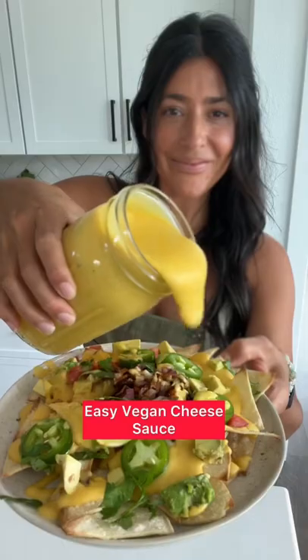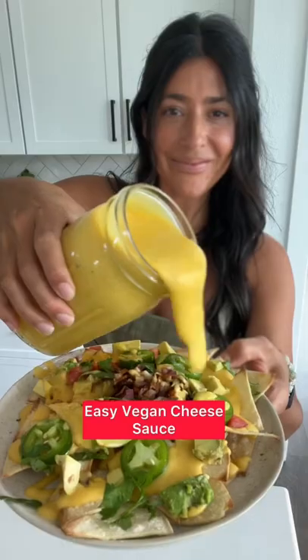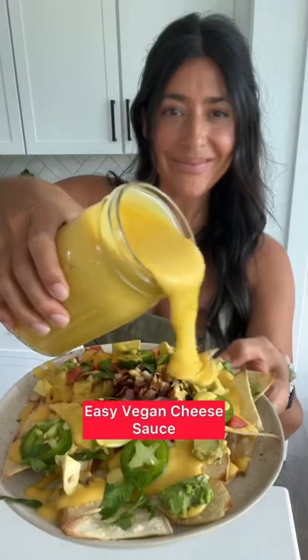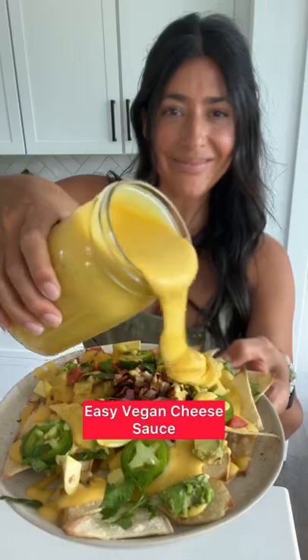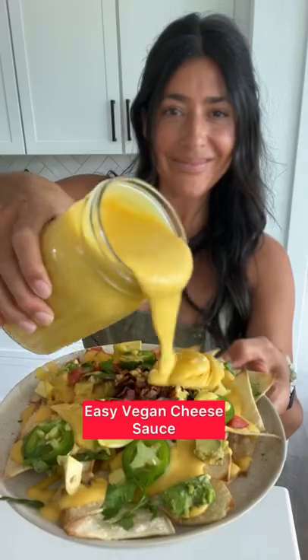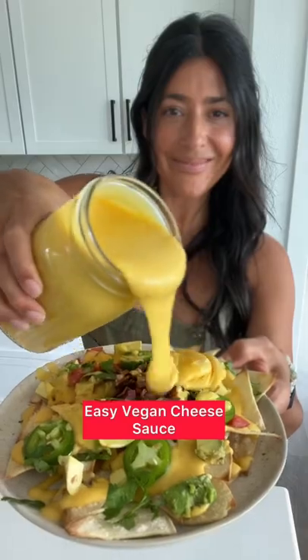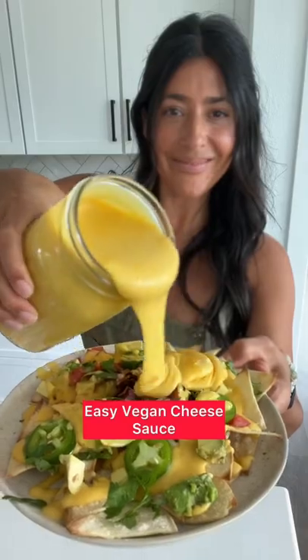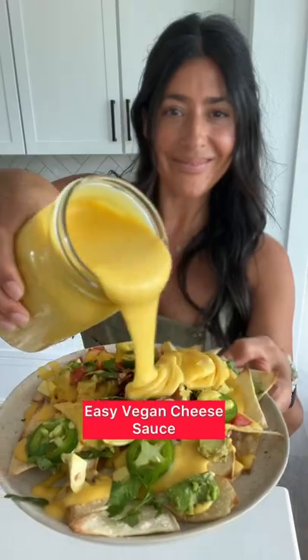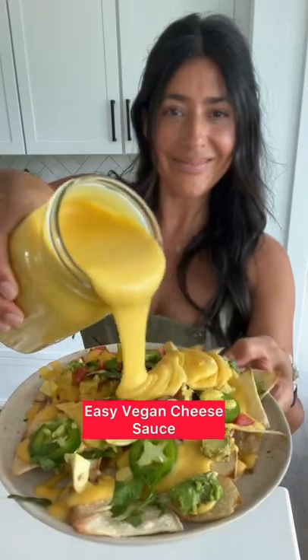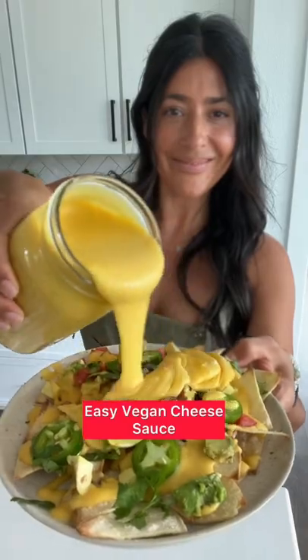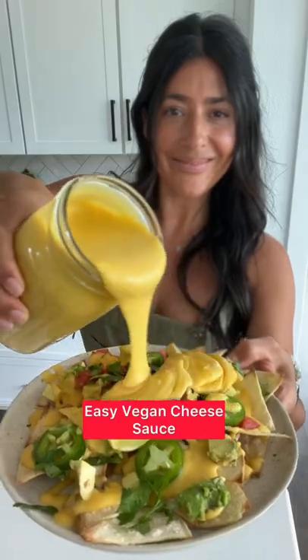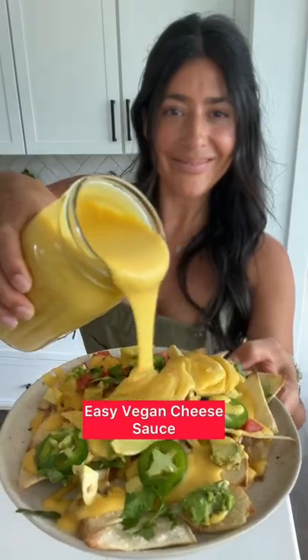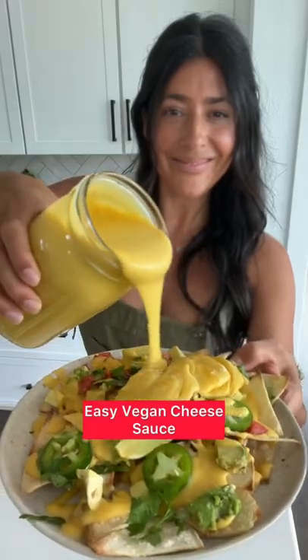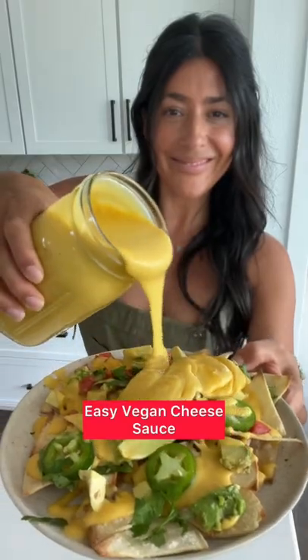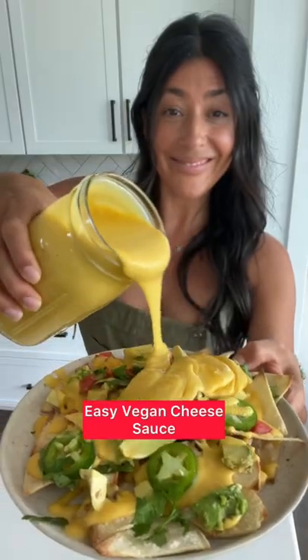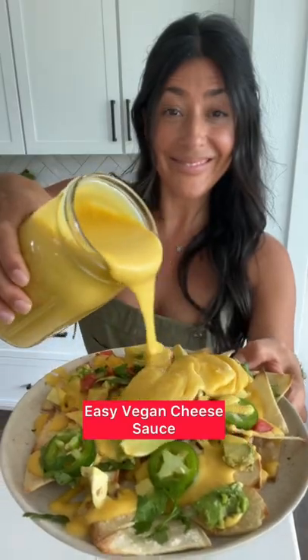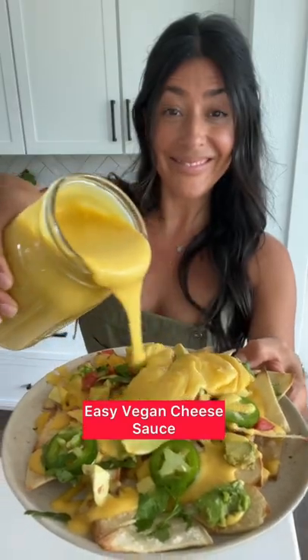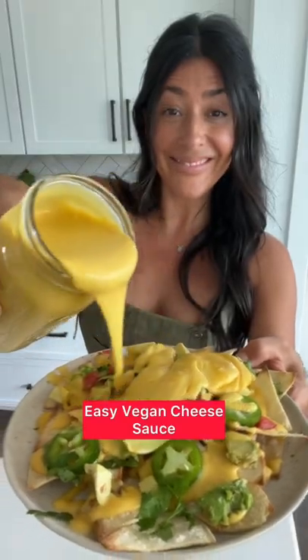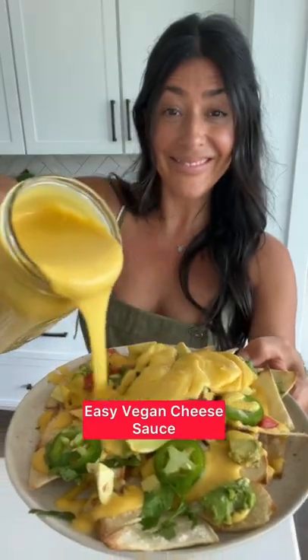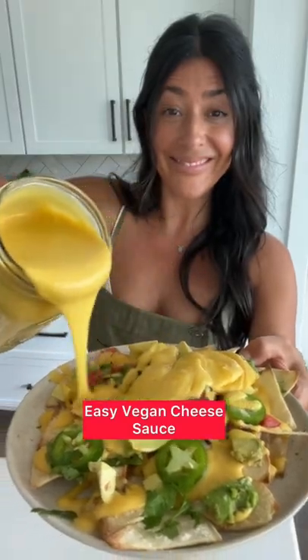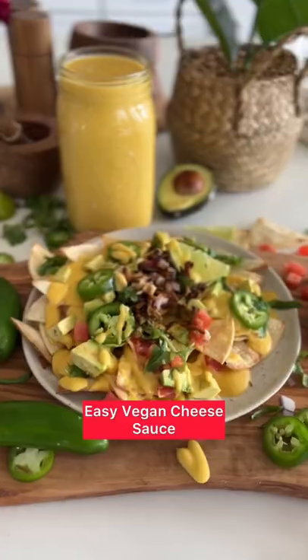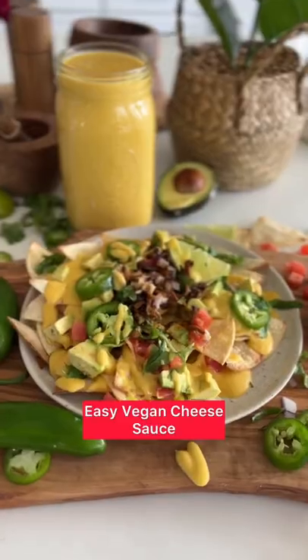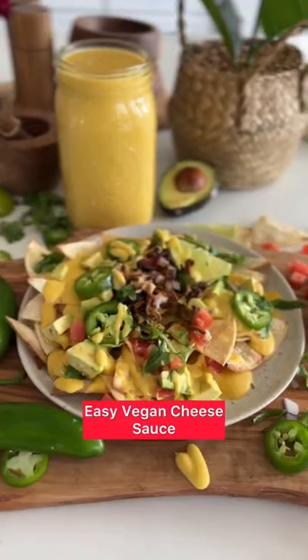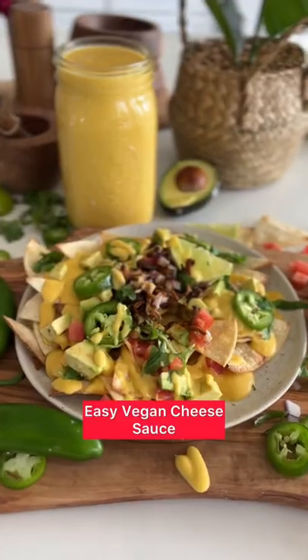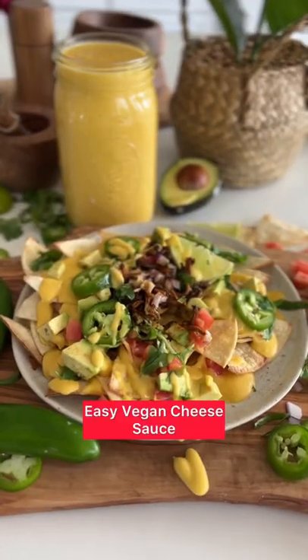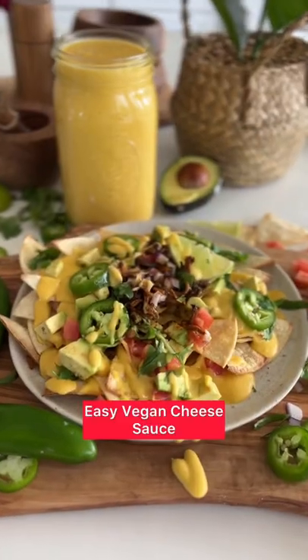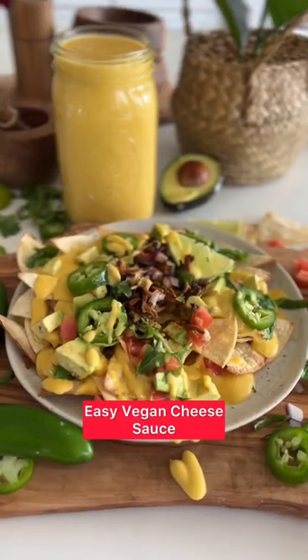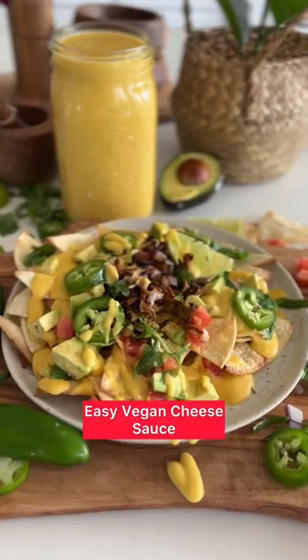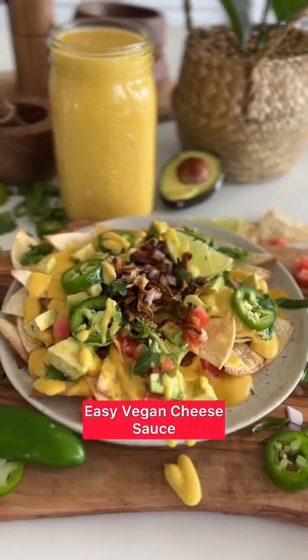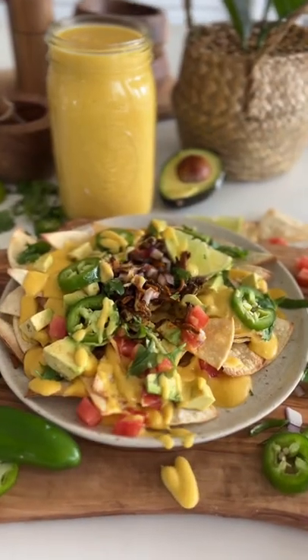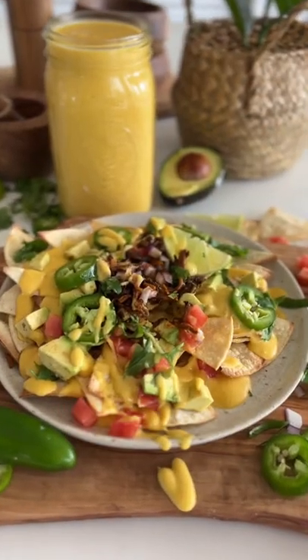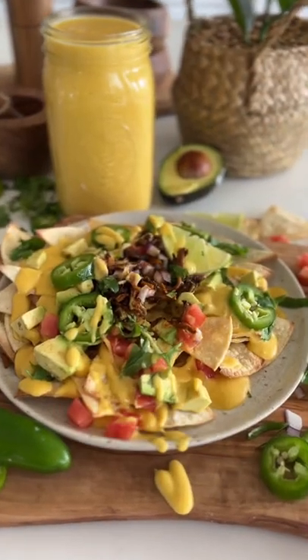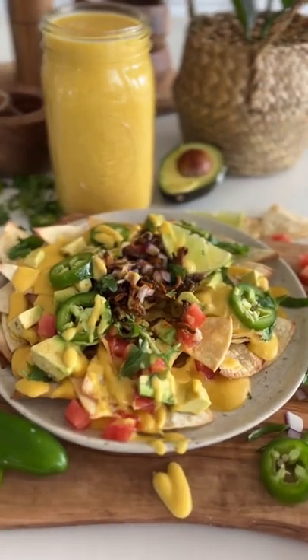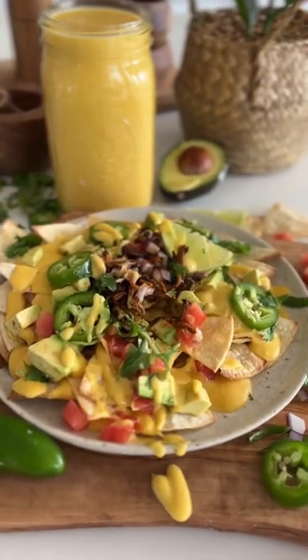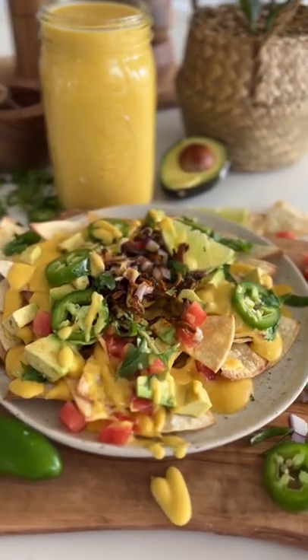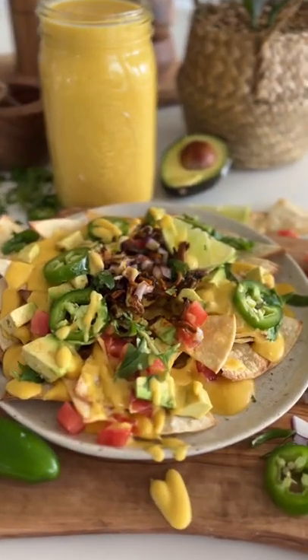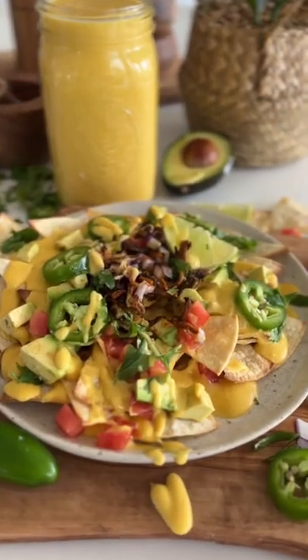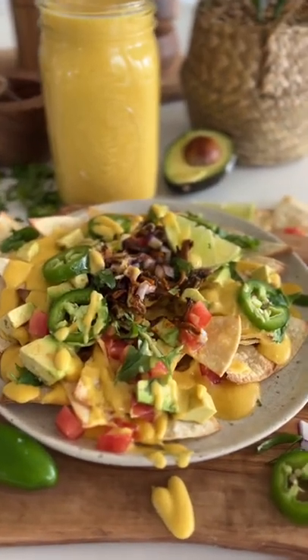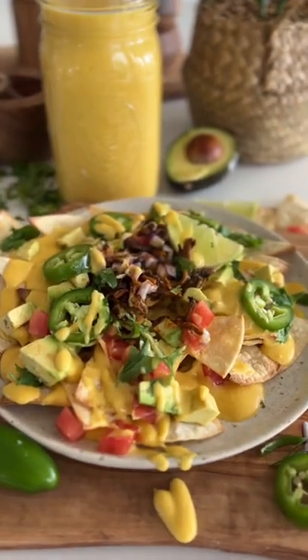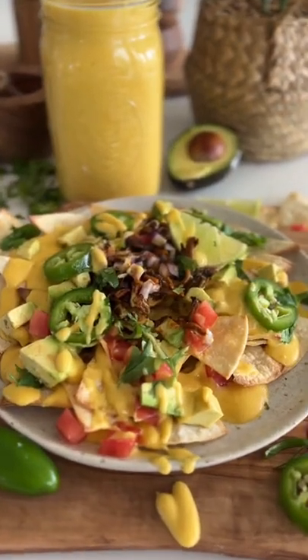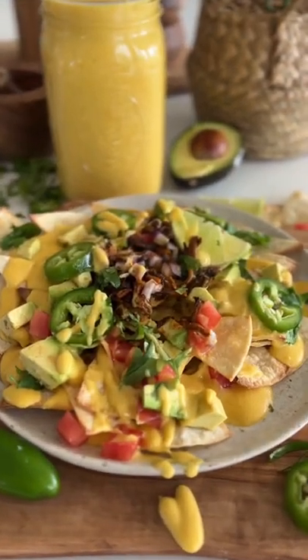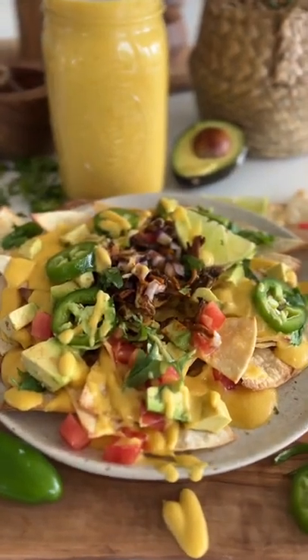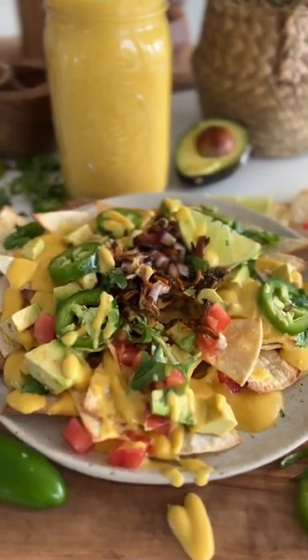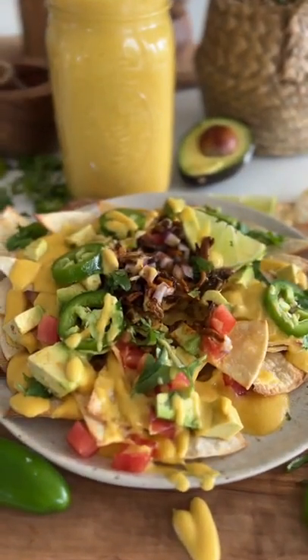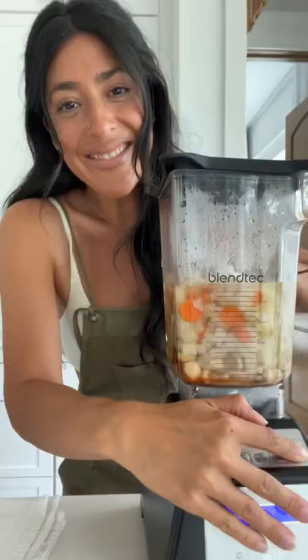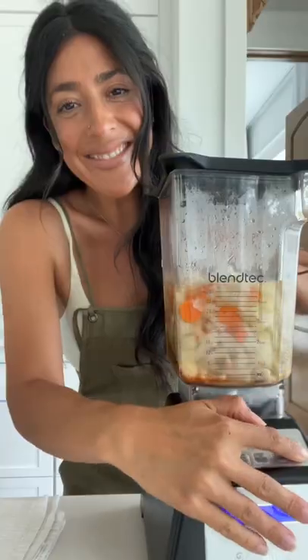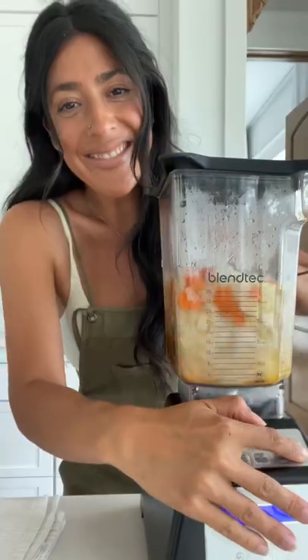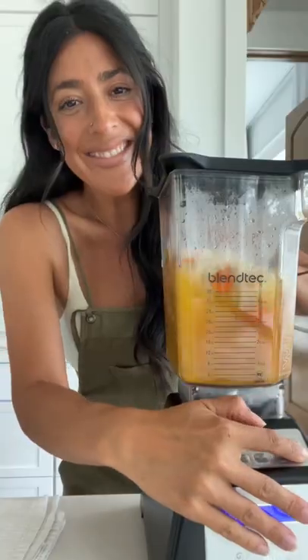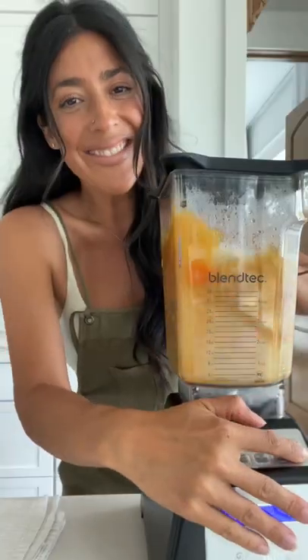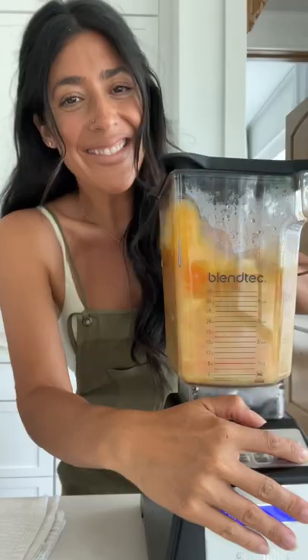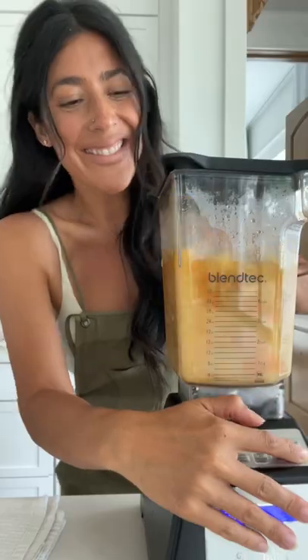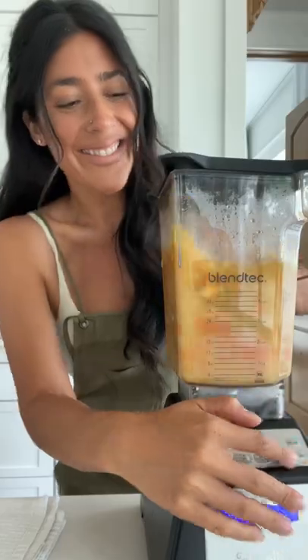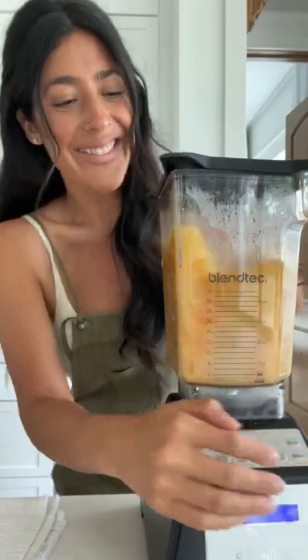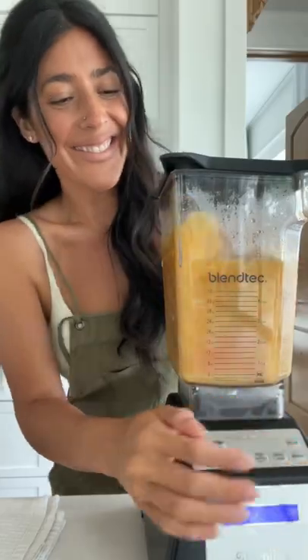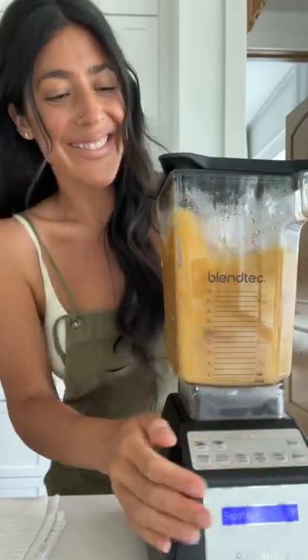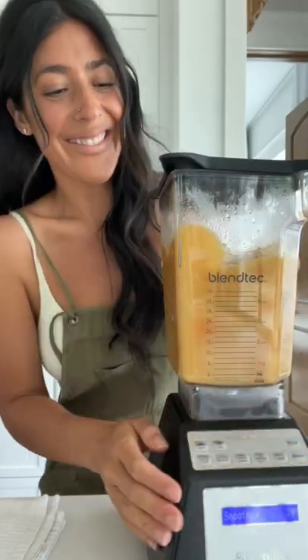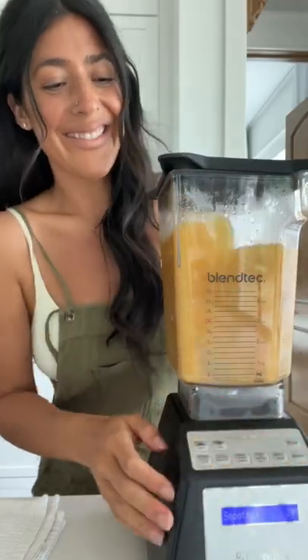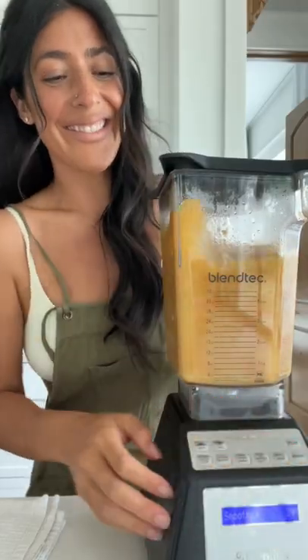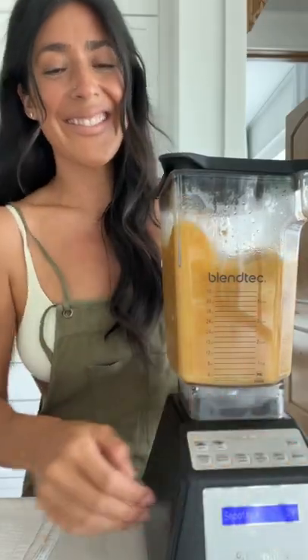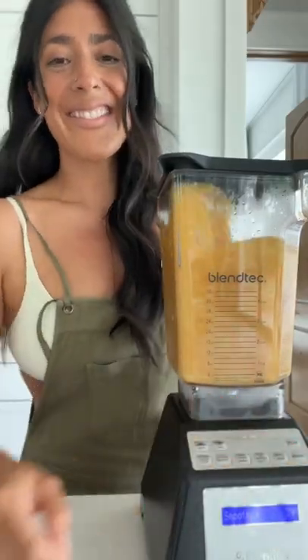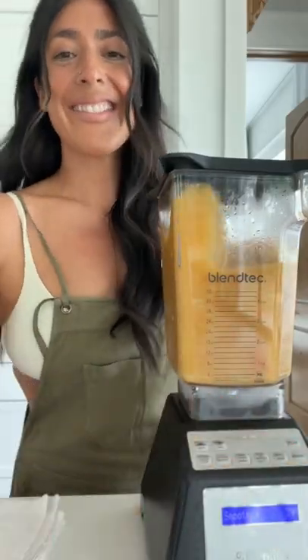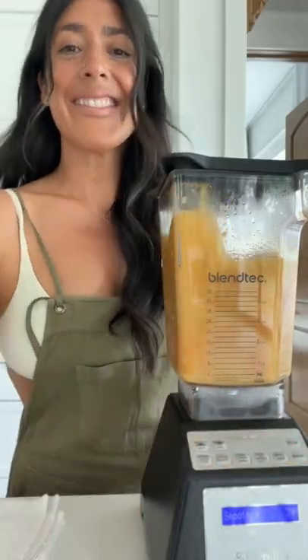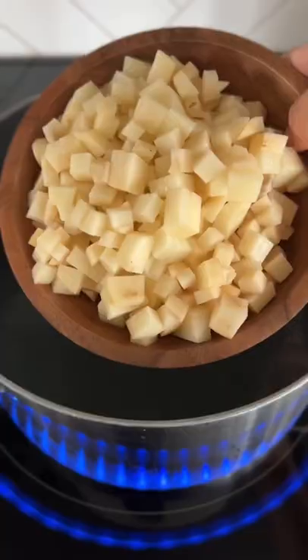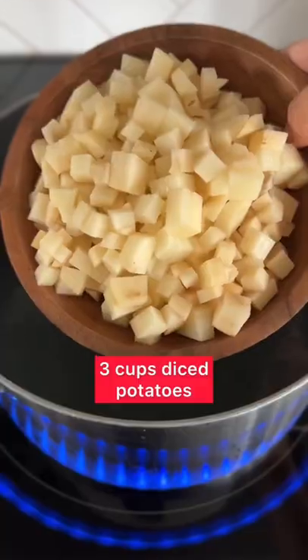The hardest part about going plant-based was giving up cheese. So coming up with a good cheese sauce recipe was the first thing I tackled.